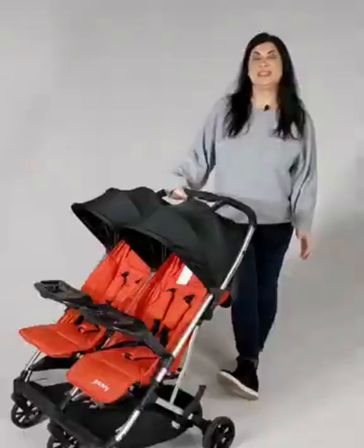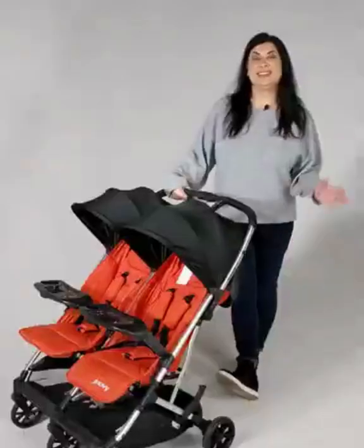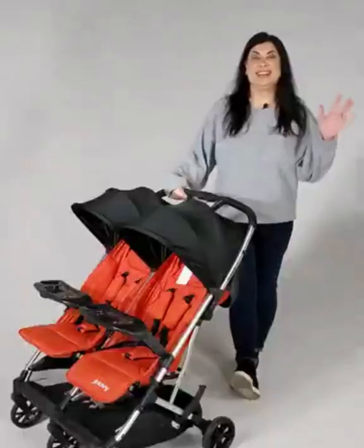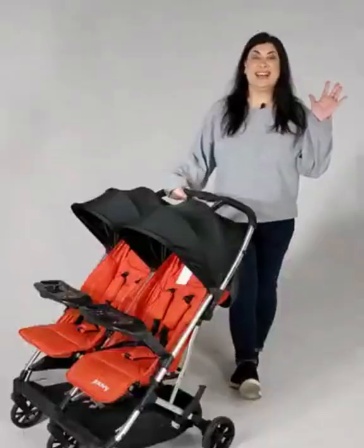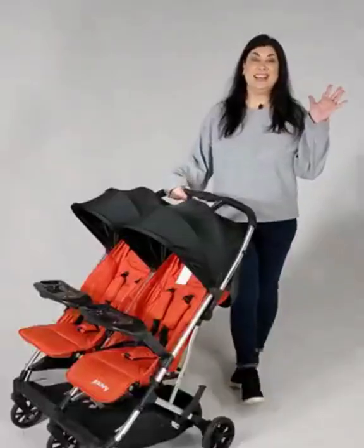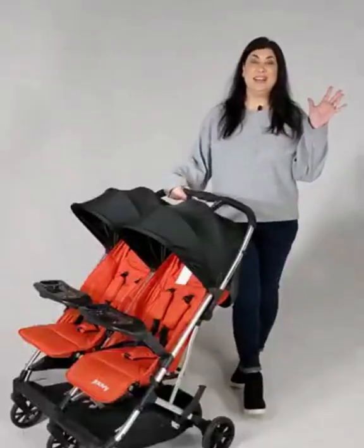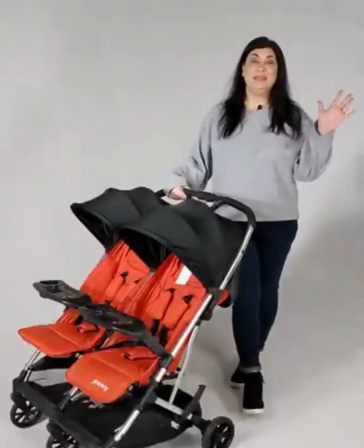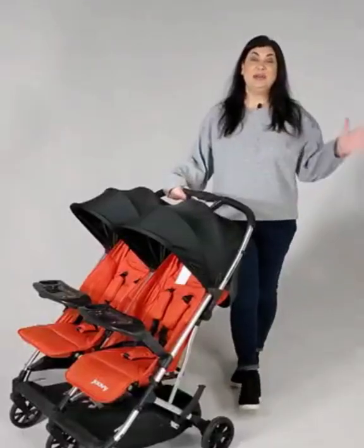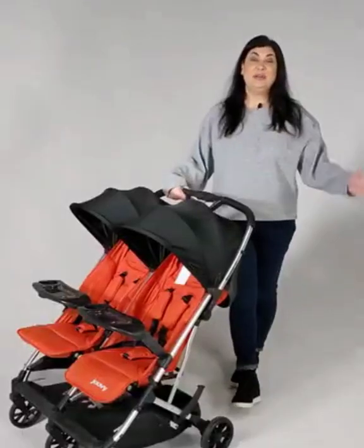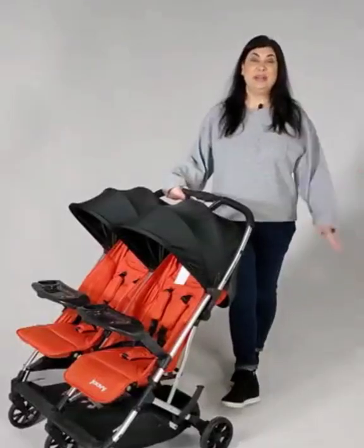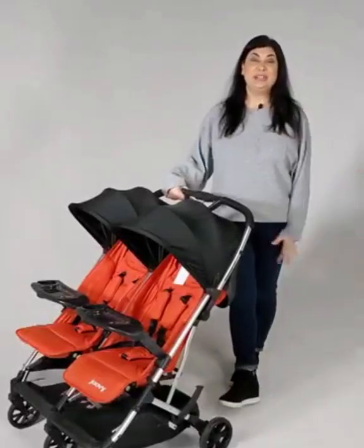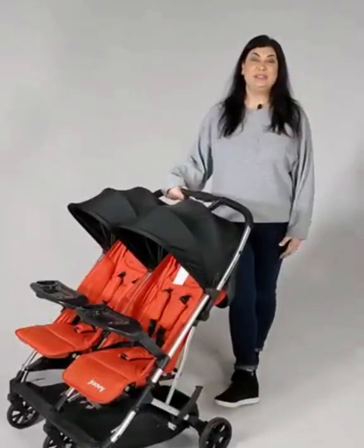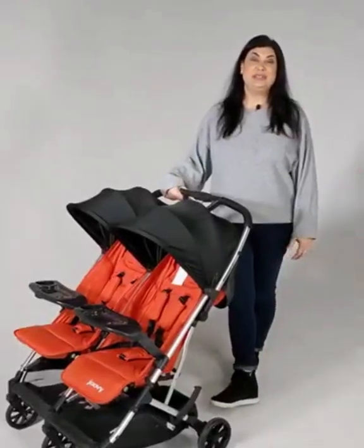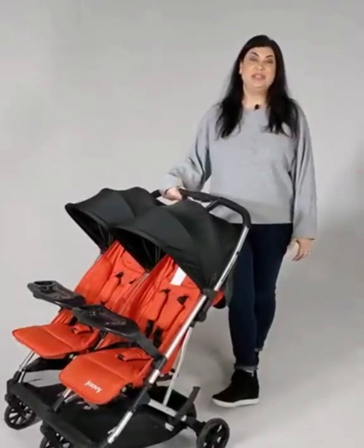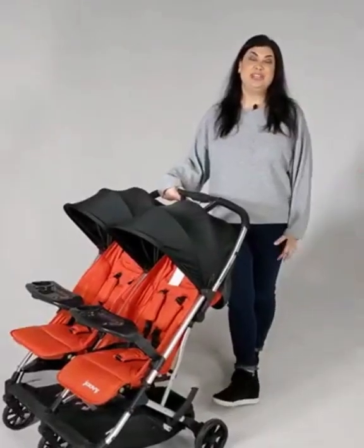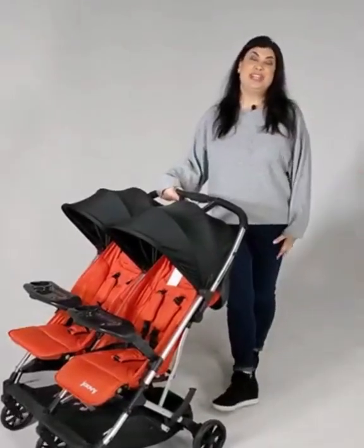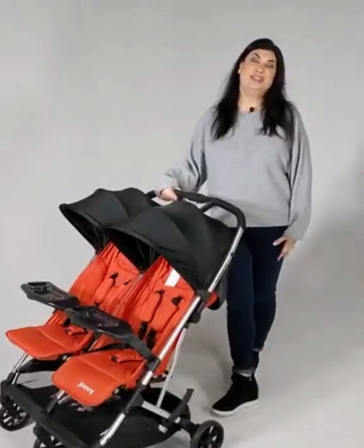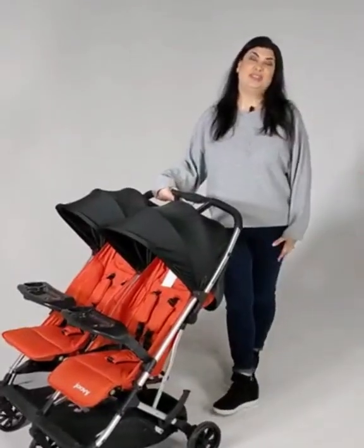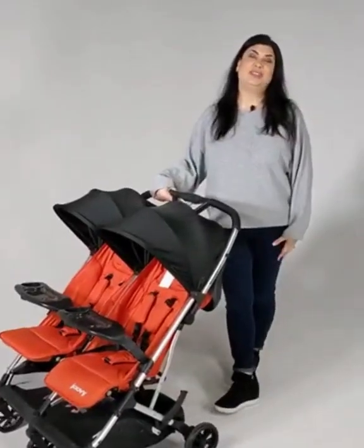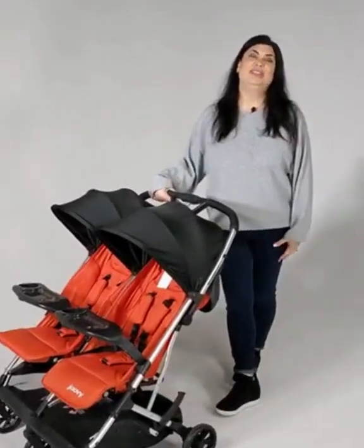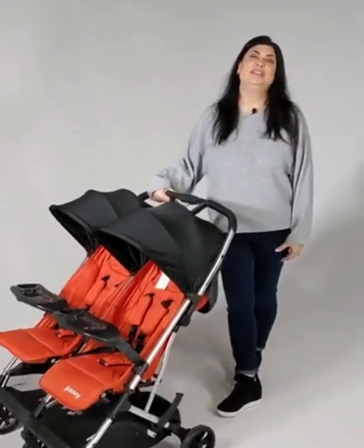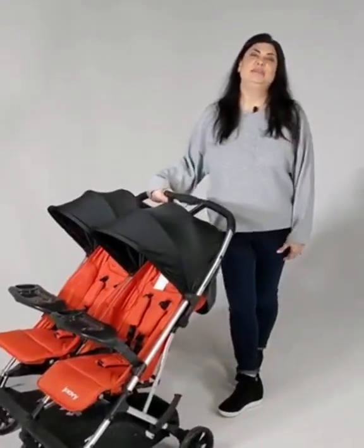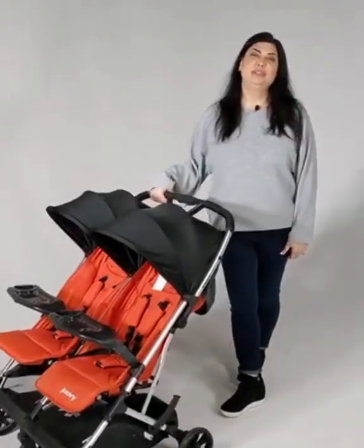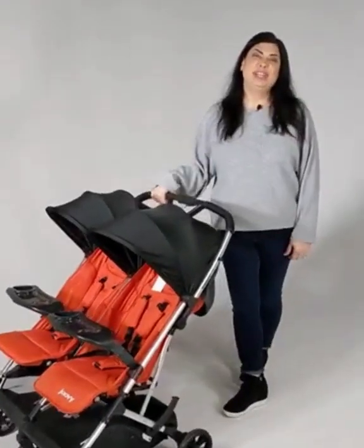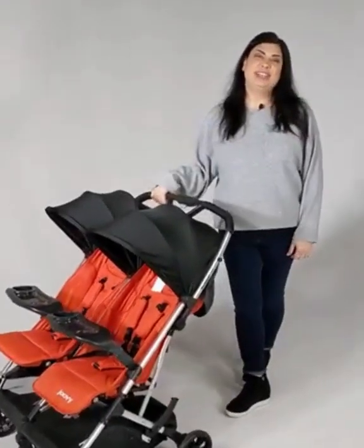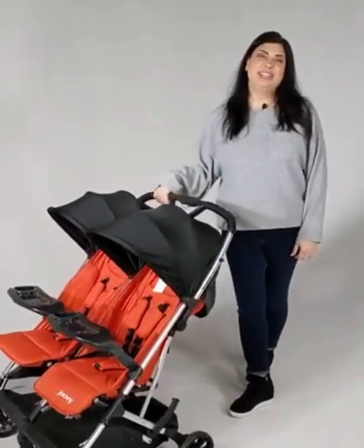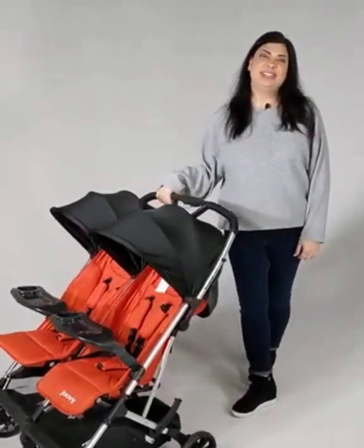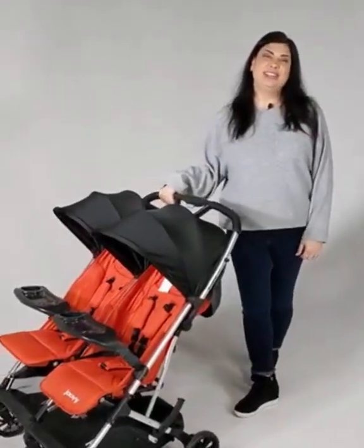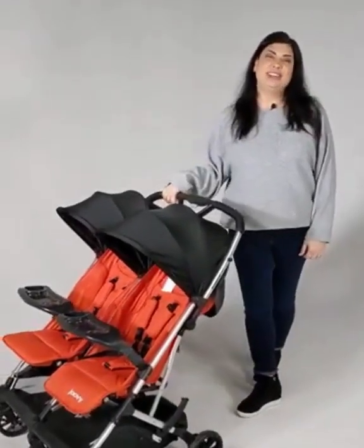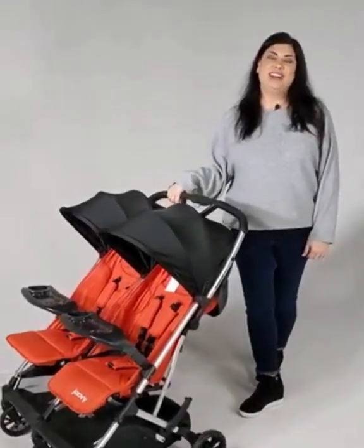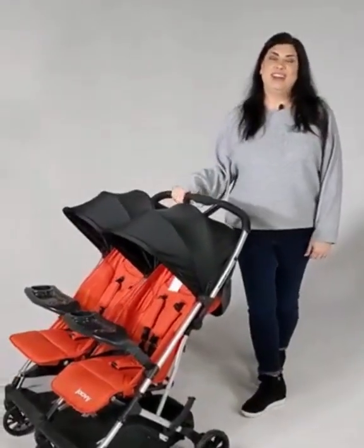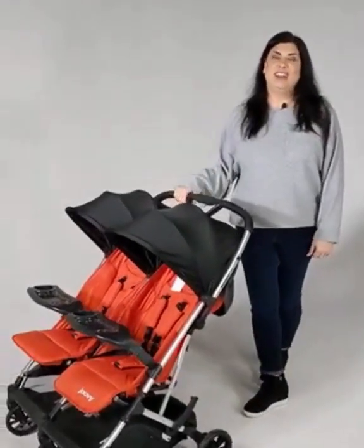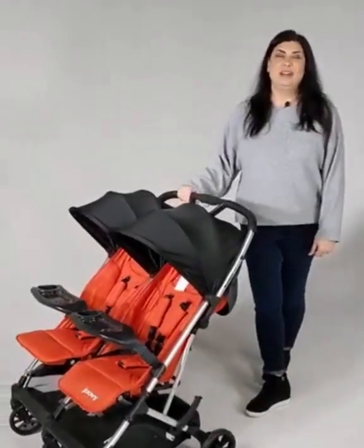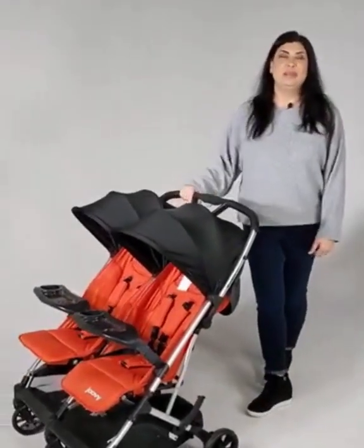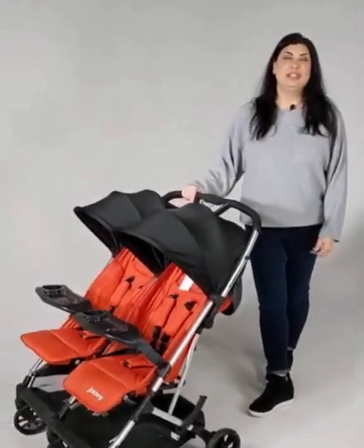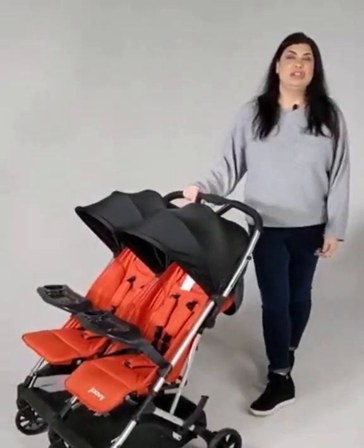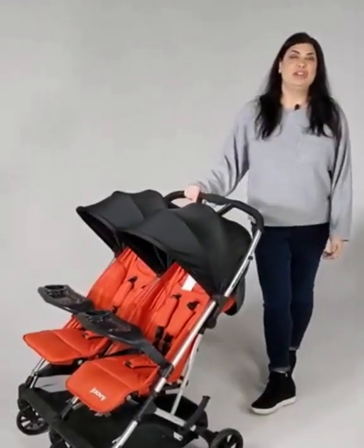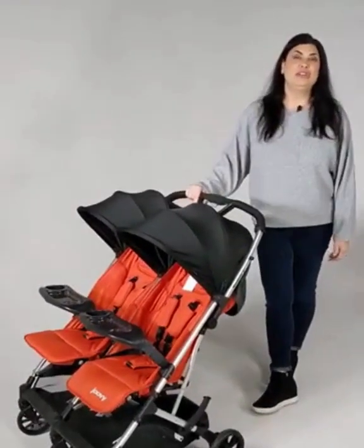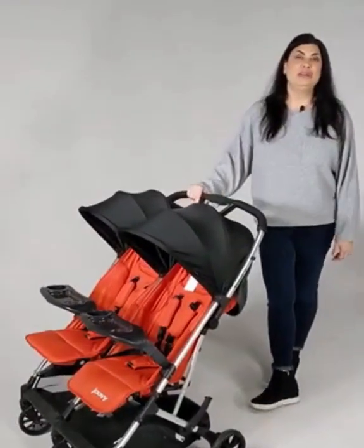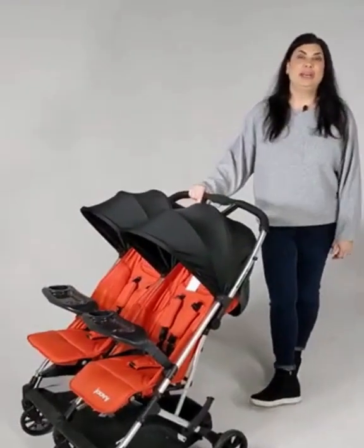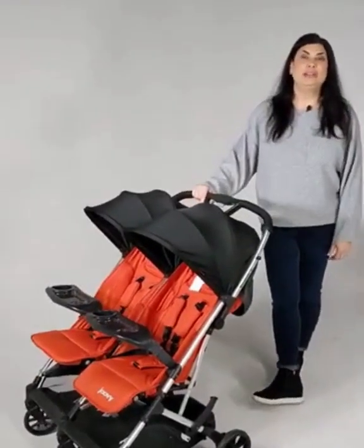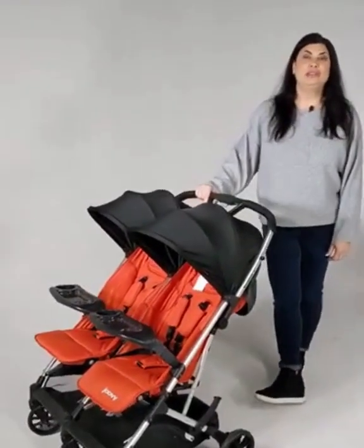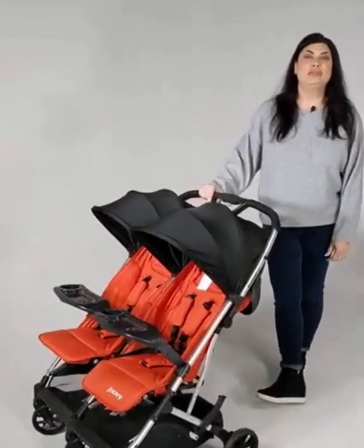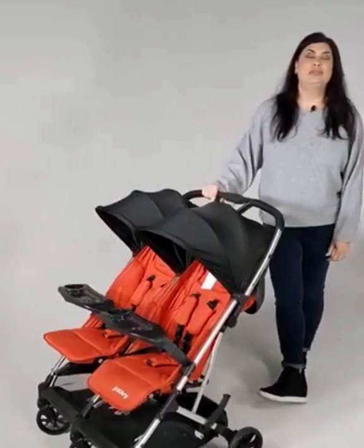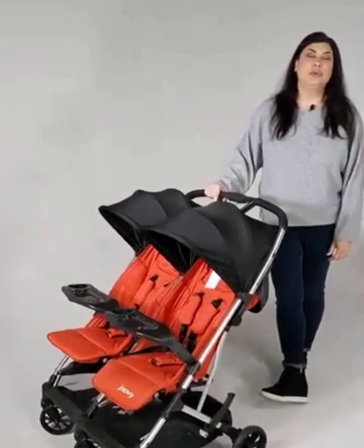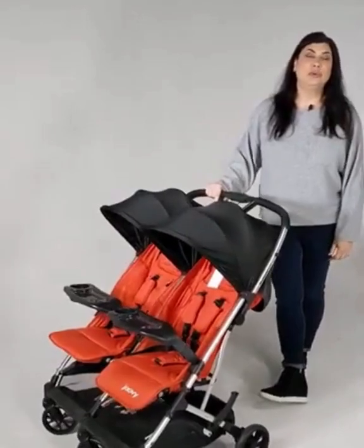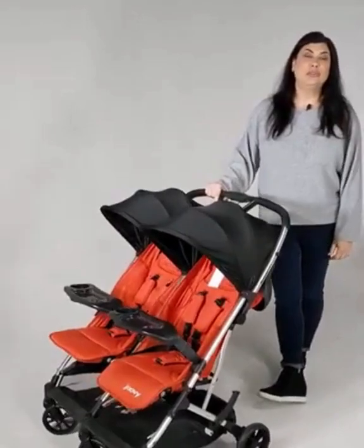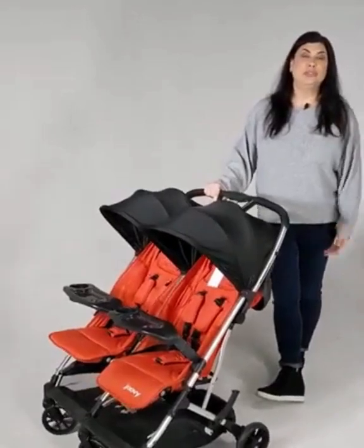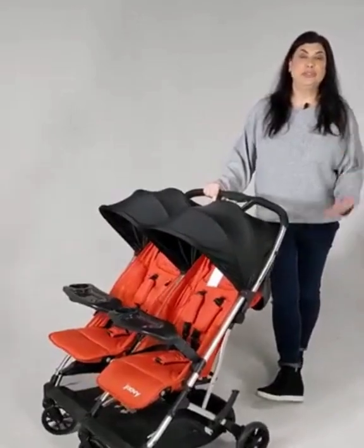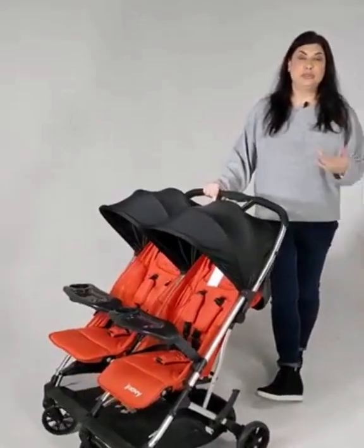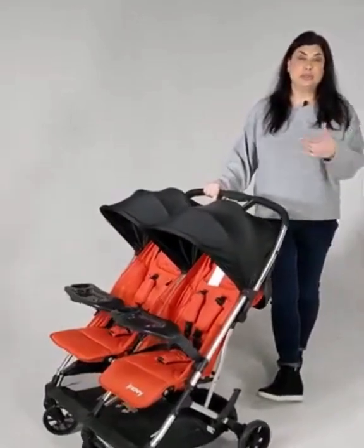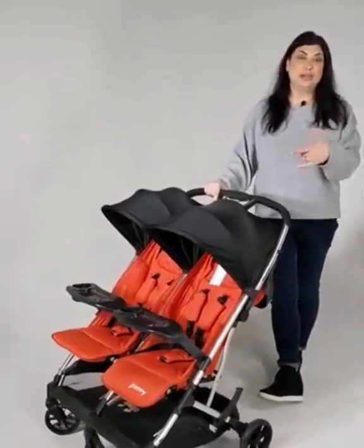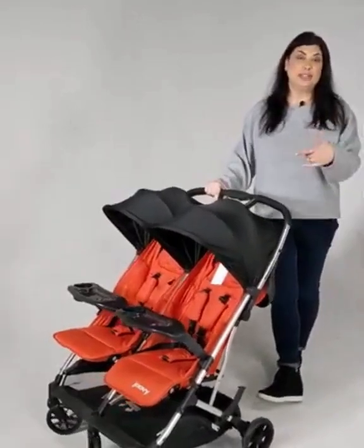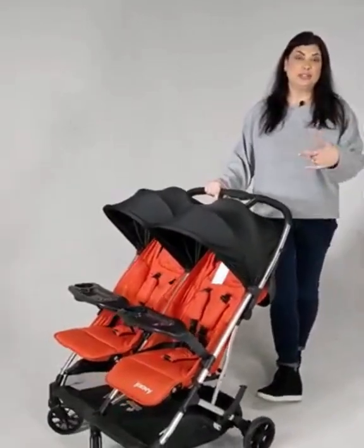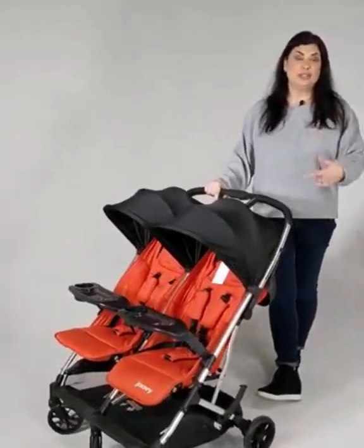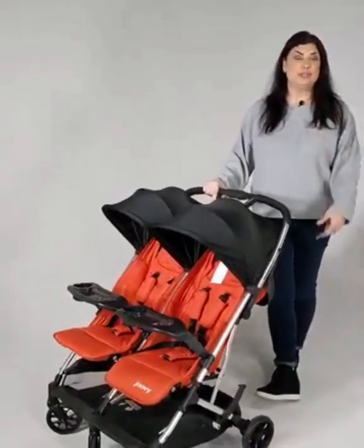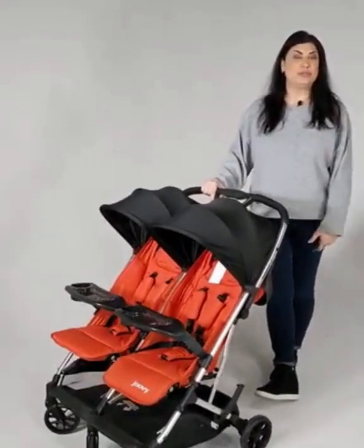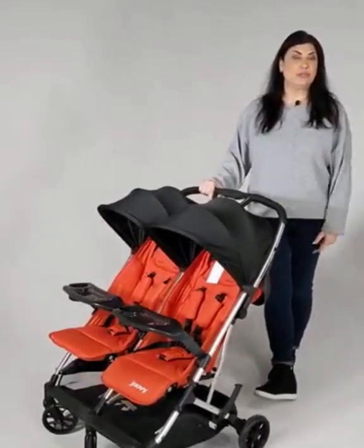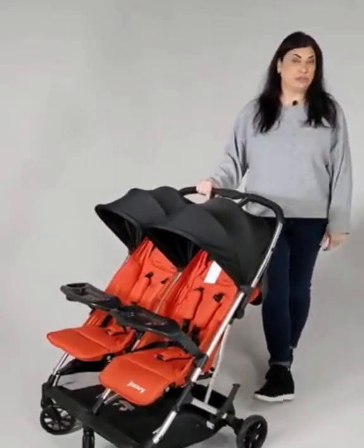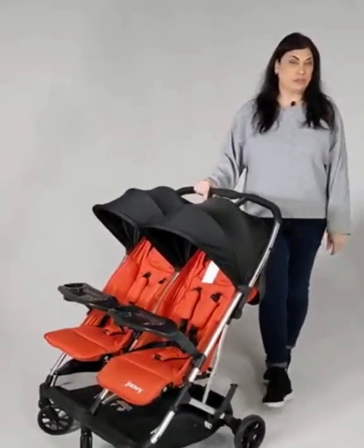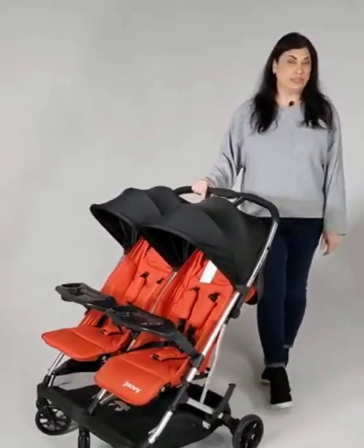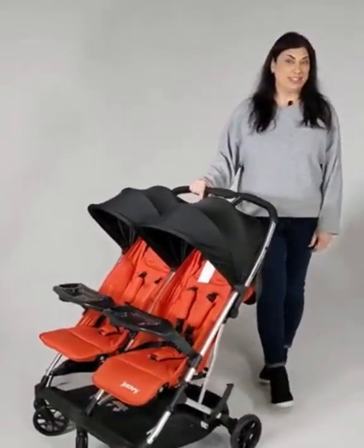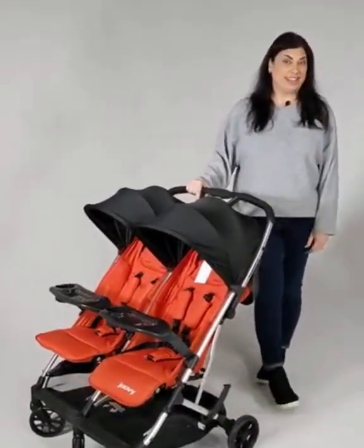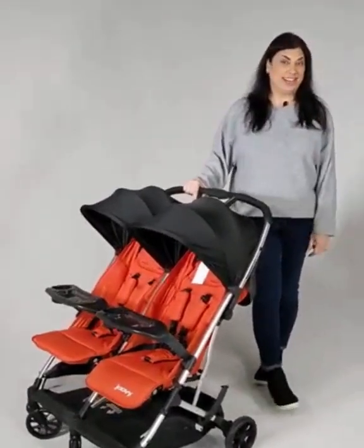Hi, welcome back to our channel. Michelle here, and I'm going to show you how to fold your Cooper X2 stroller today.